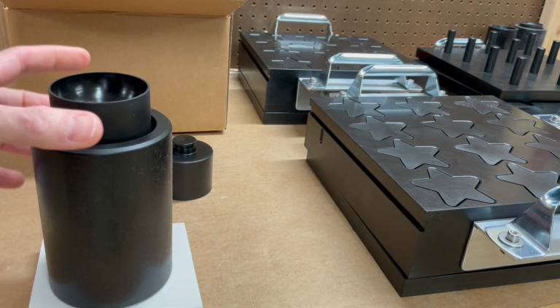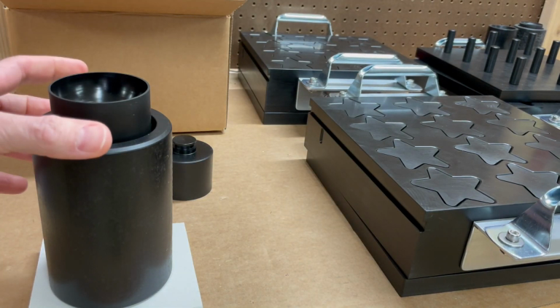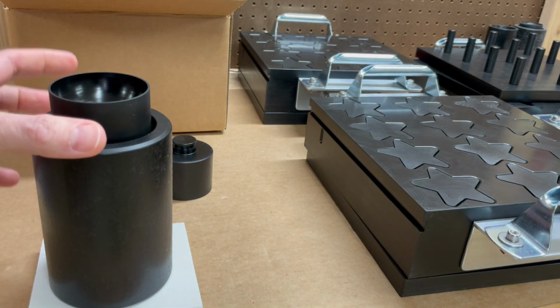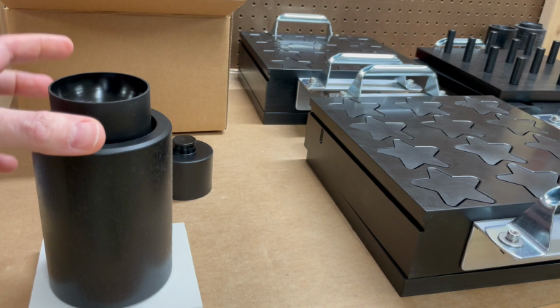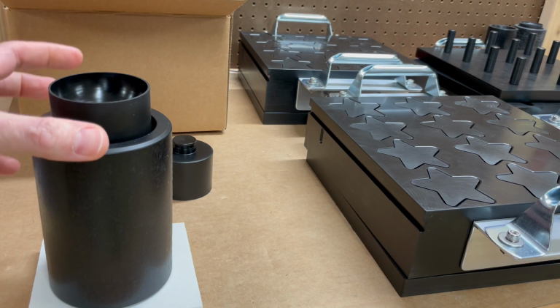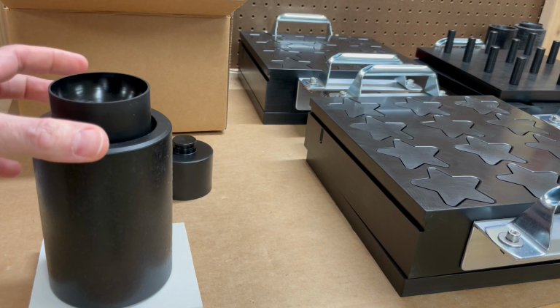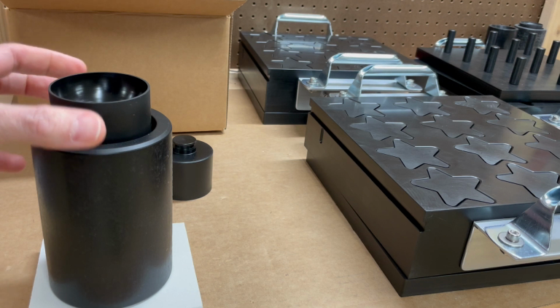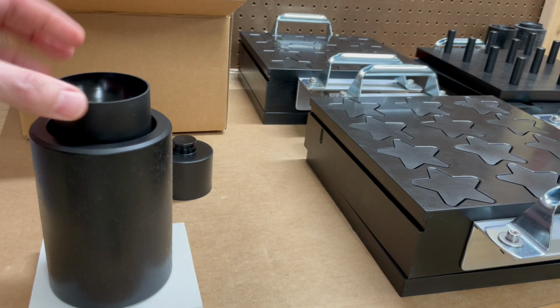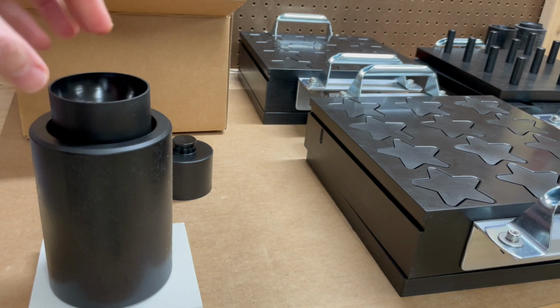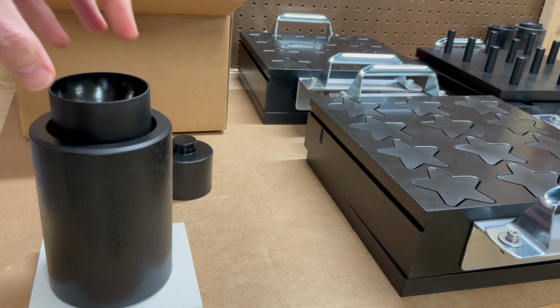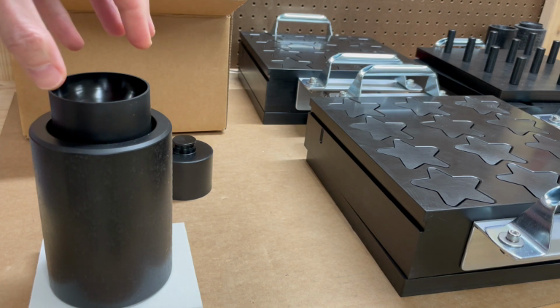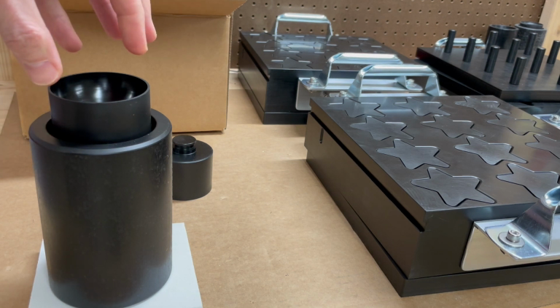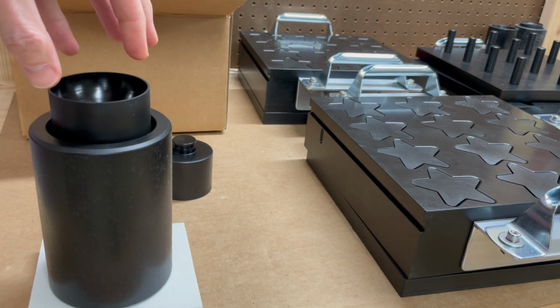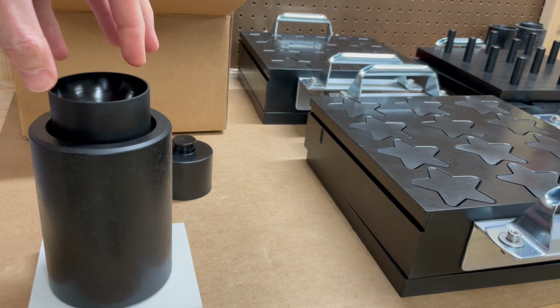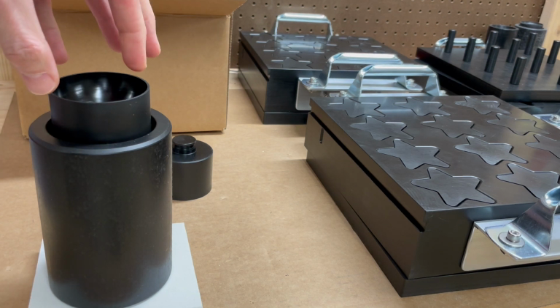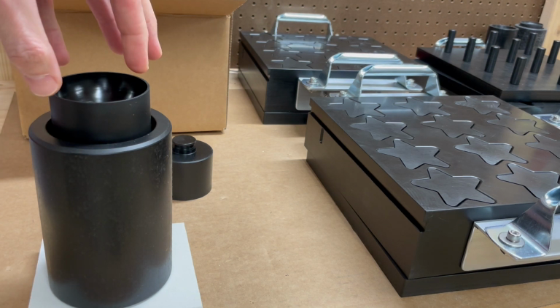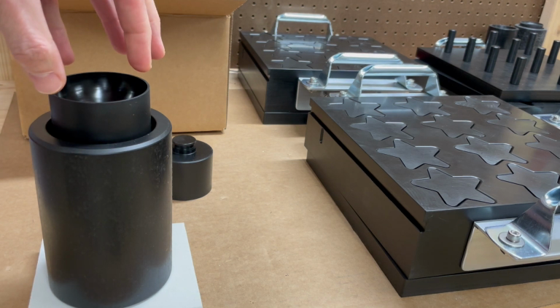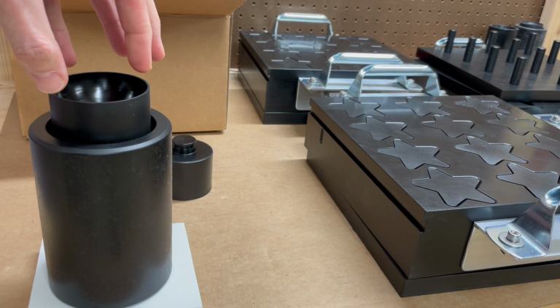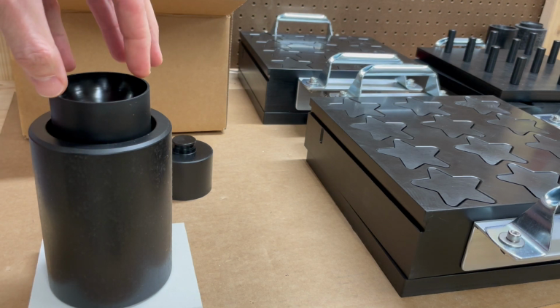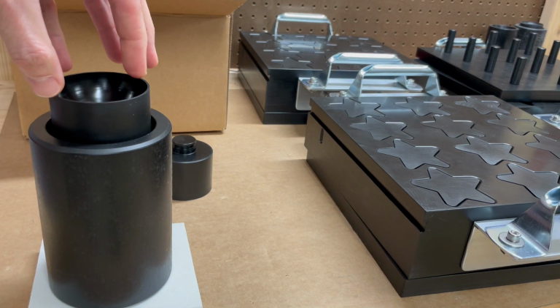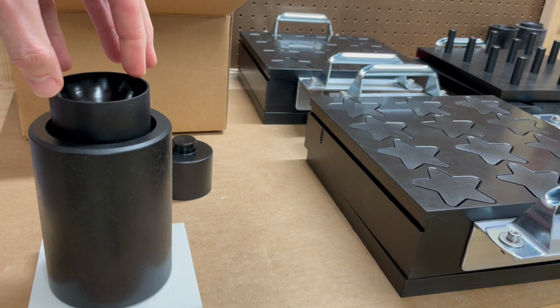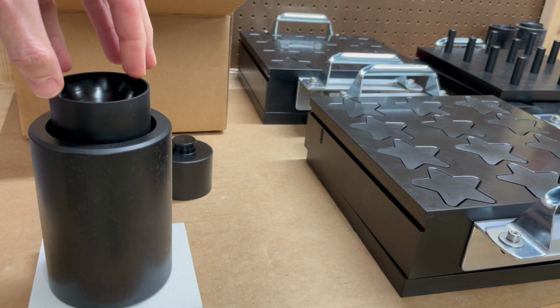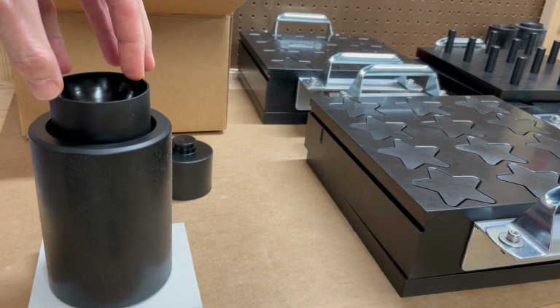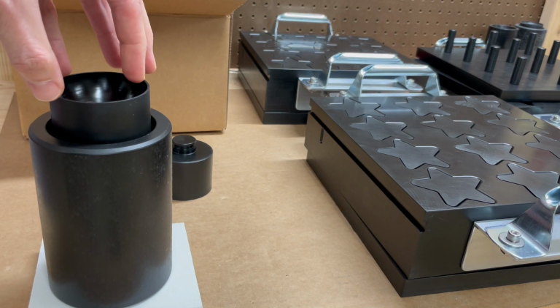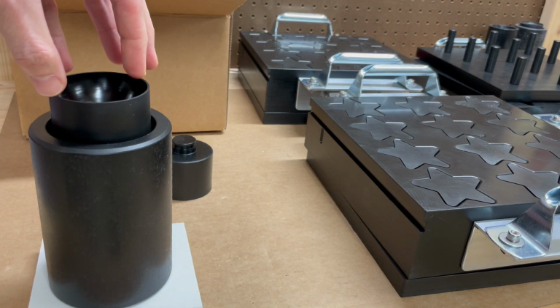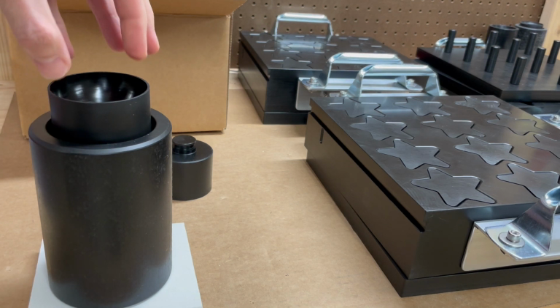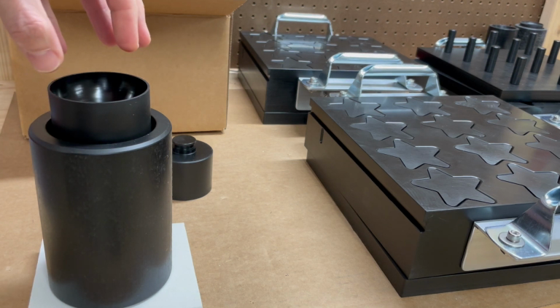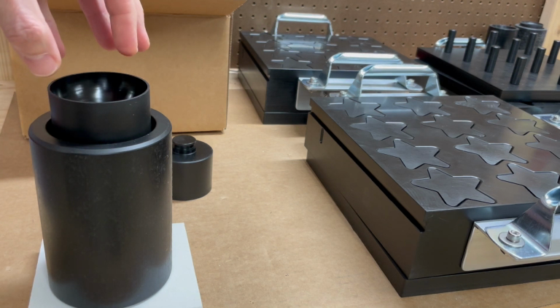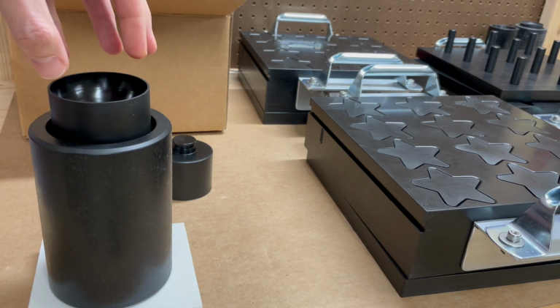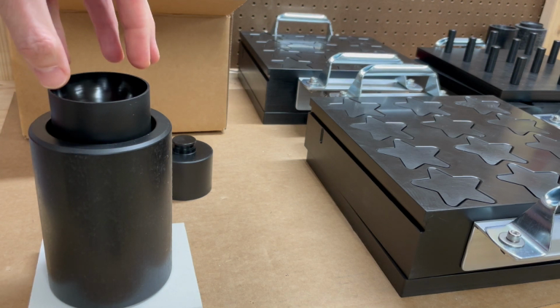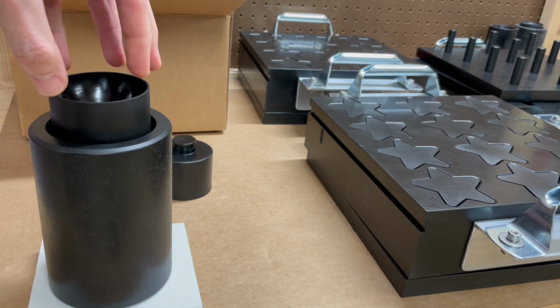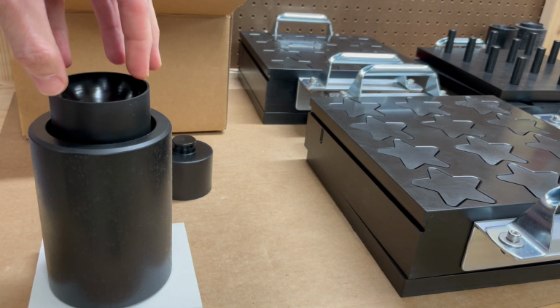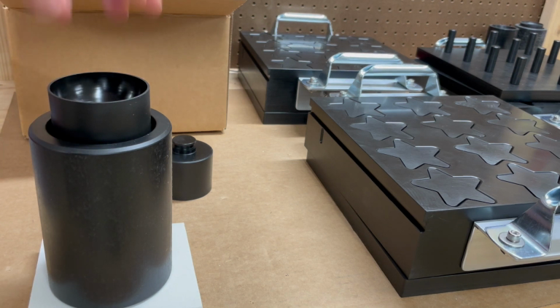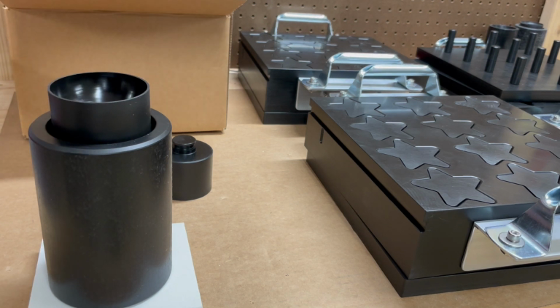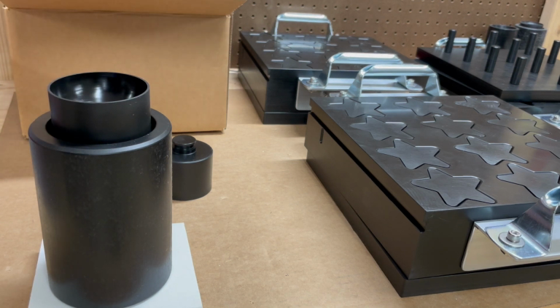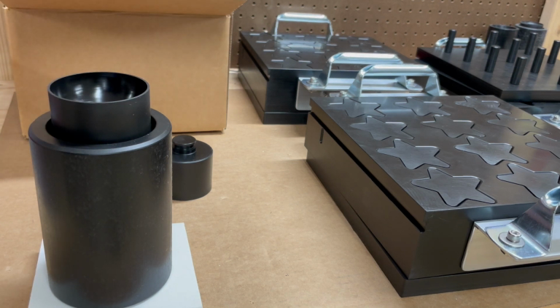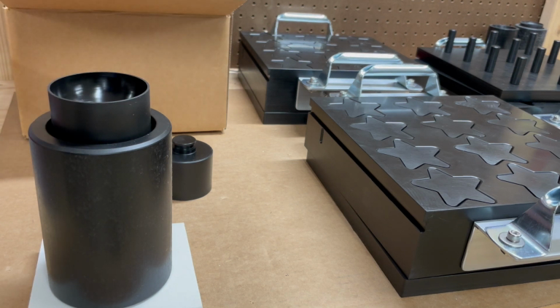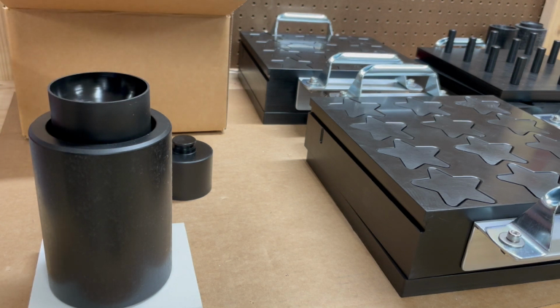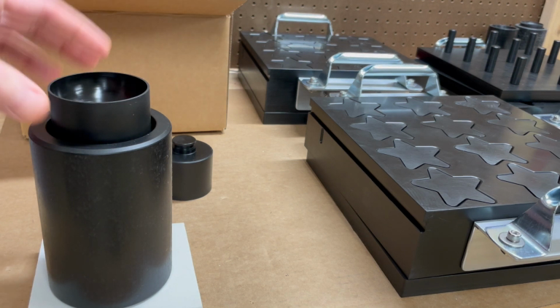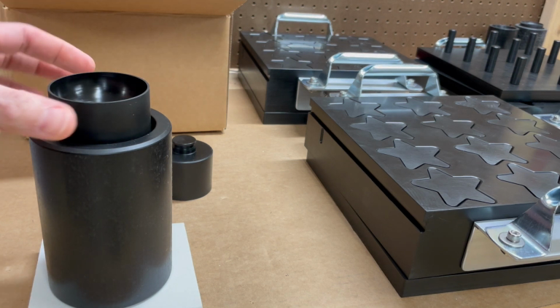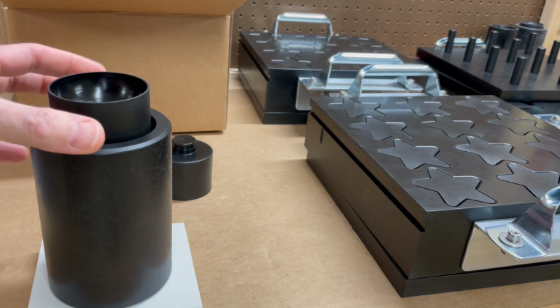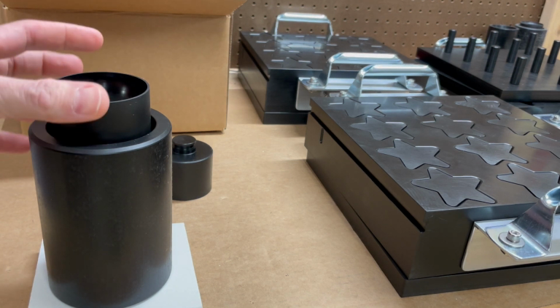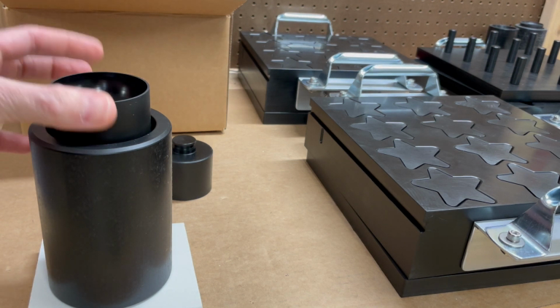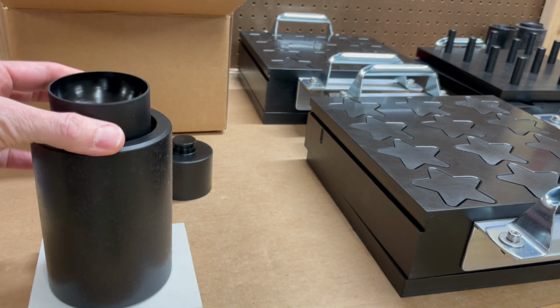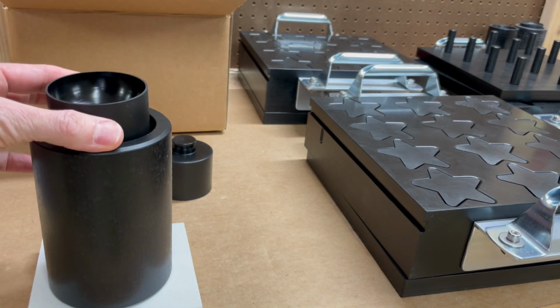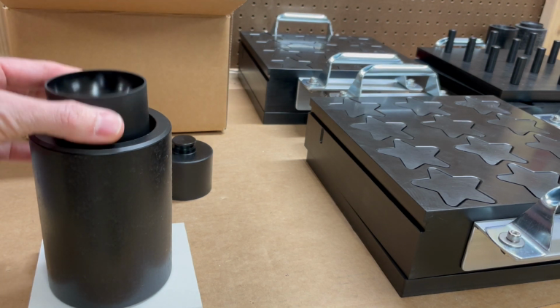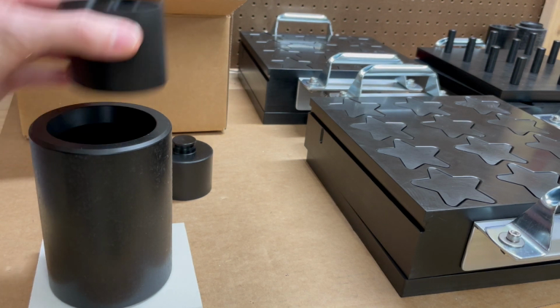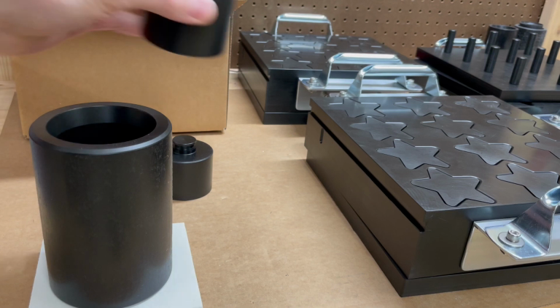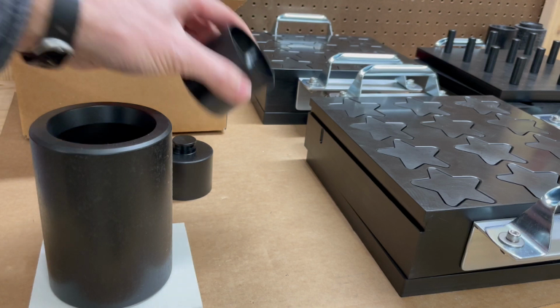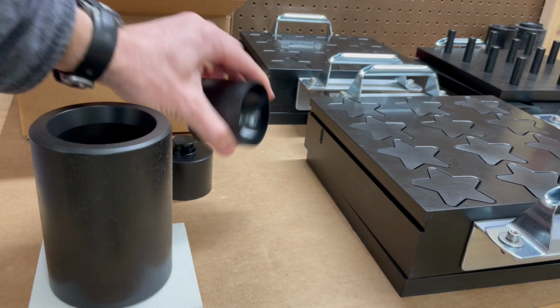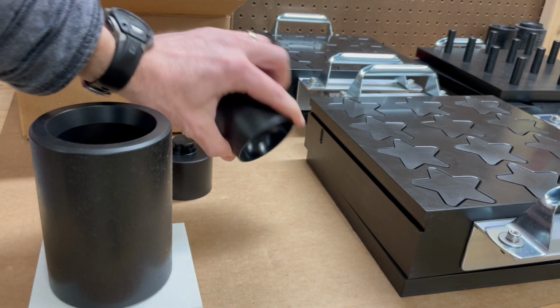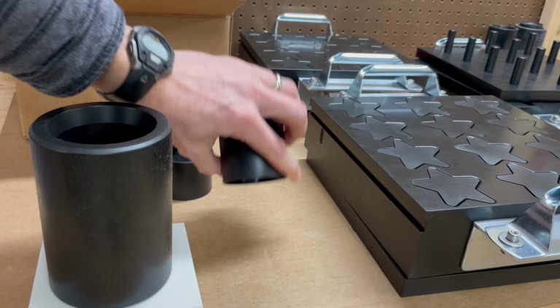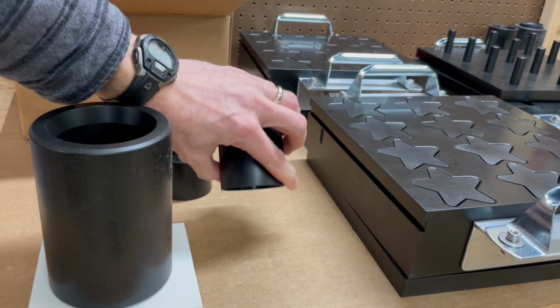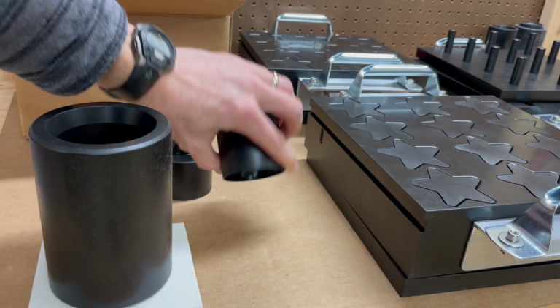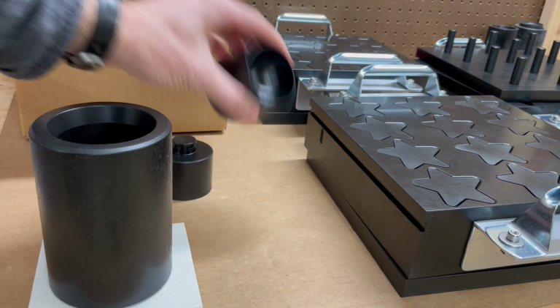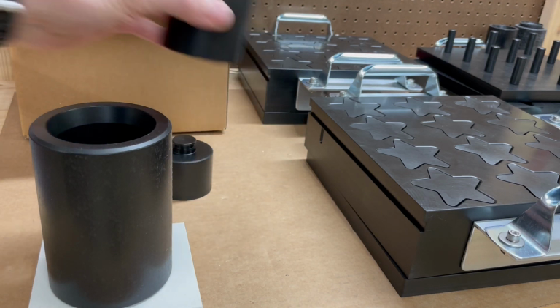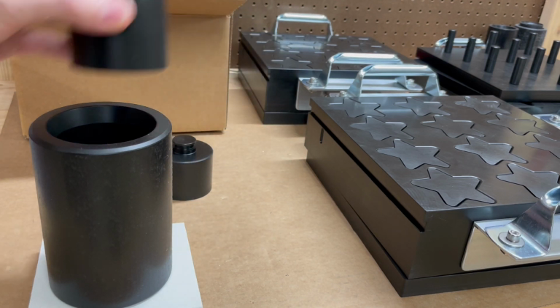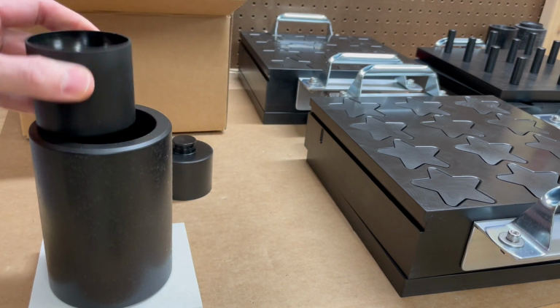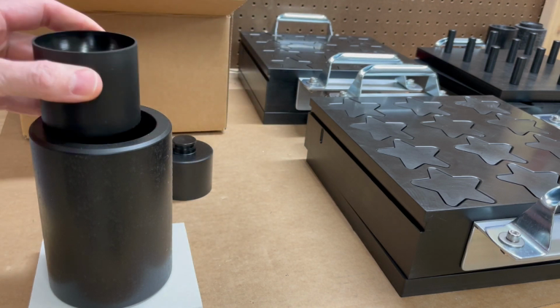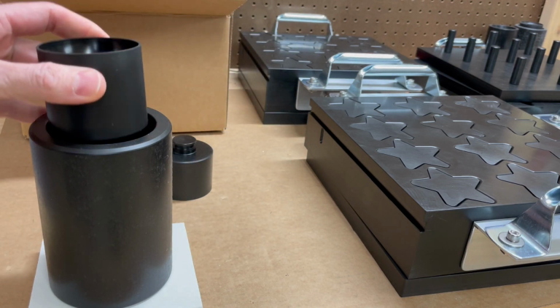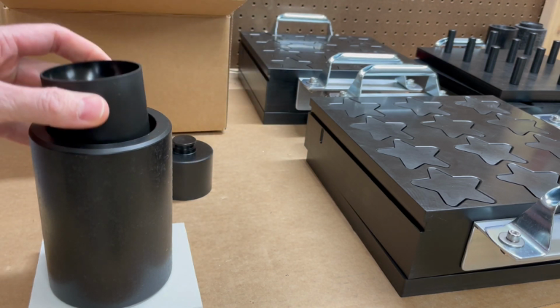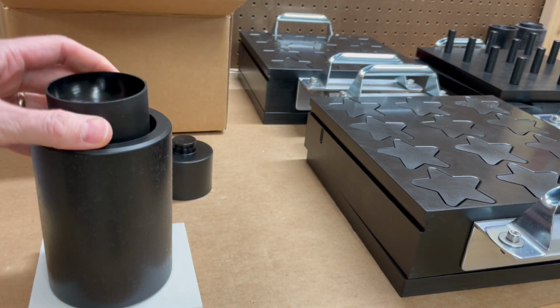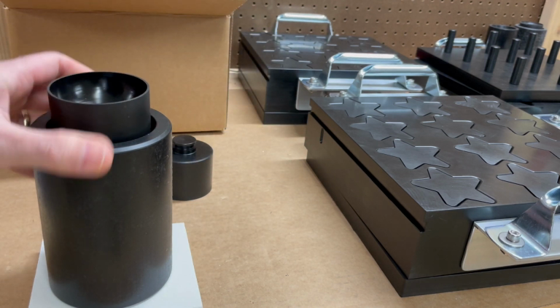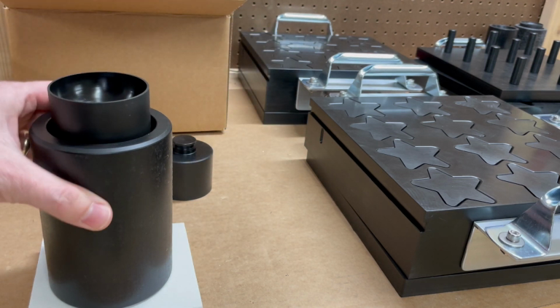For a sphere, you can't really grab the top — I have found — and get it out. You grab the element and just set it on the tray like that.